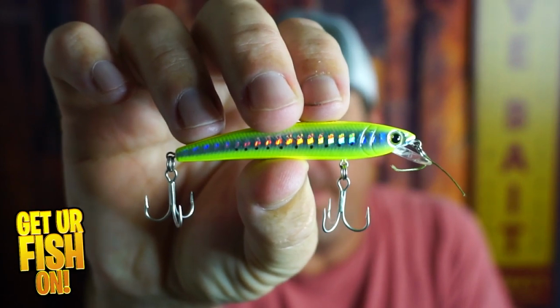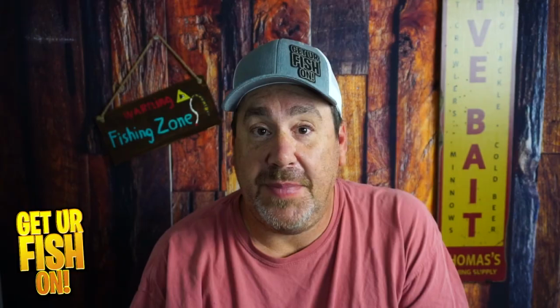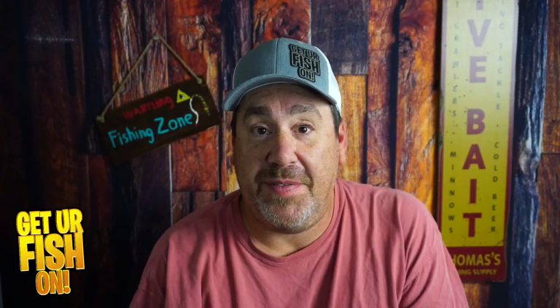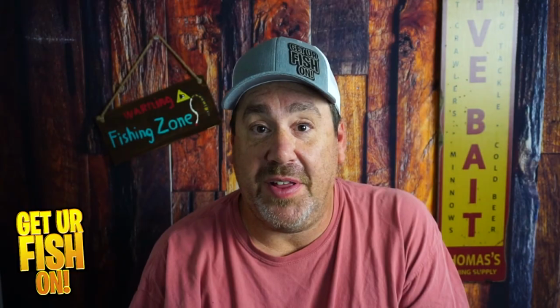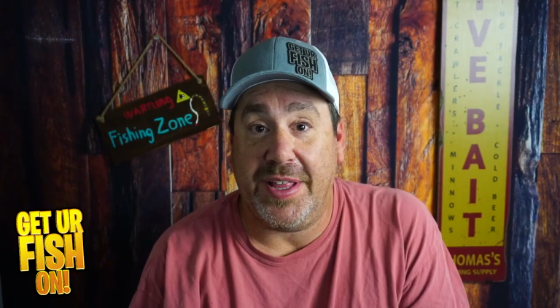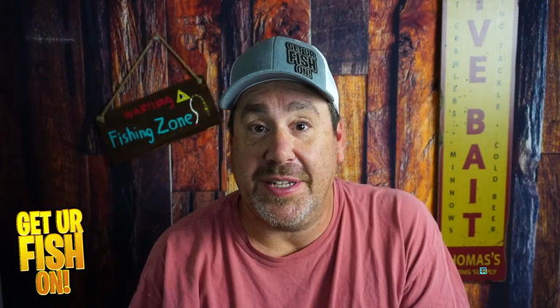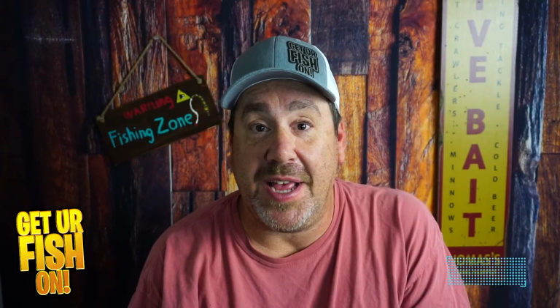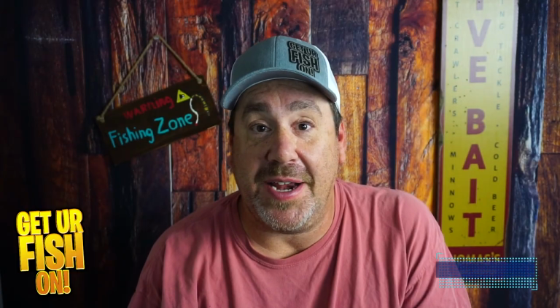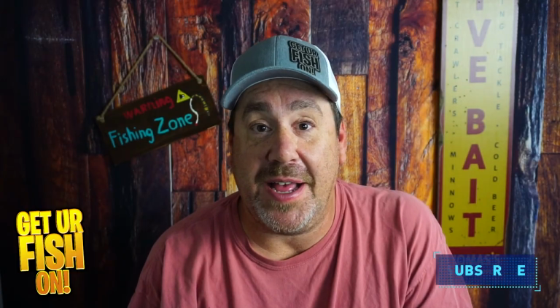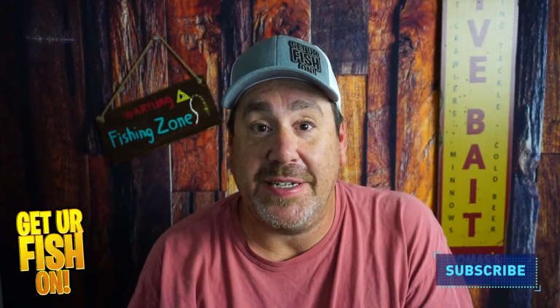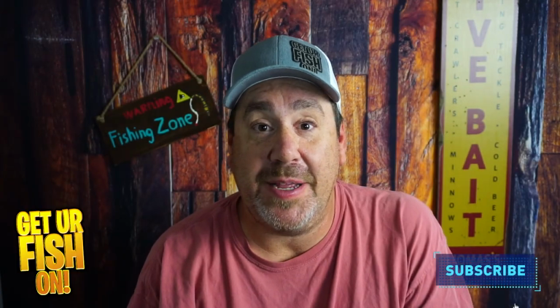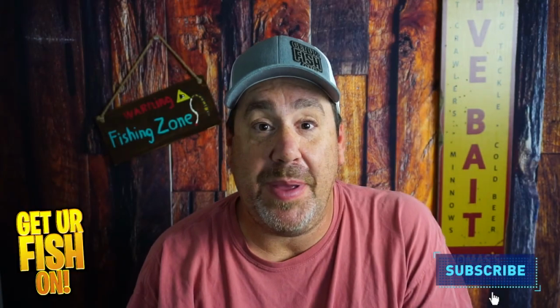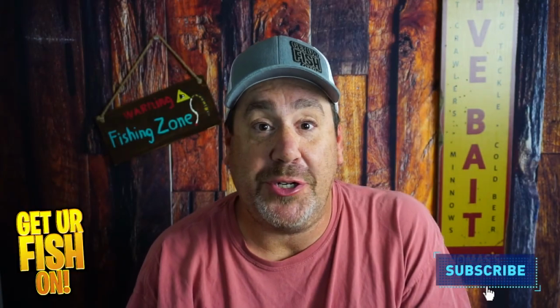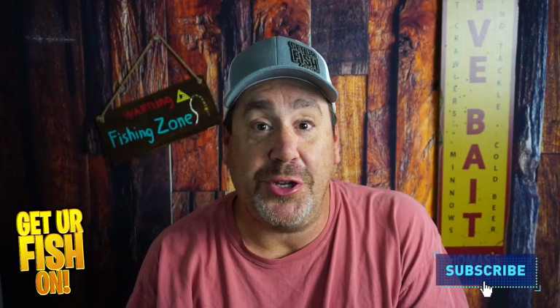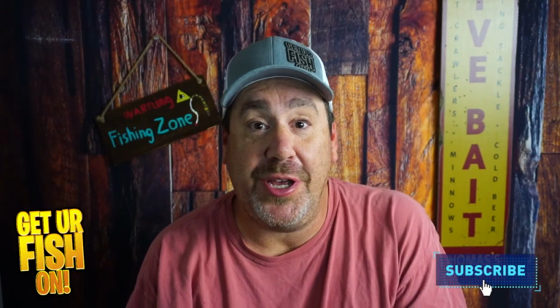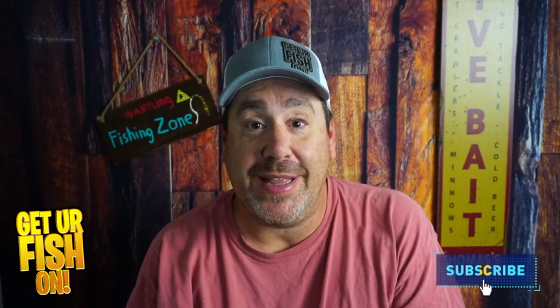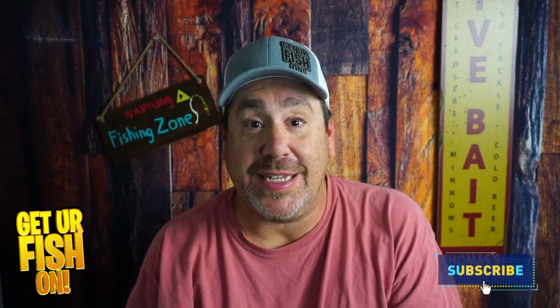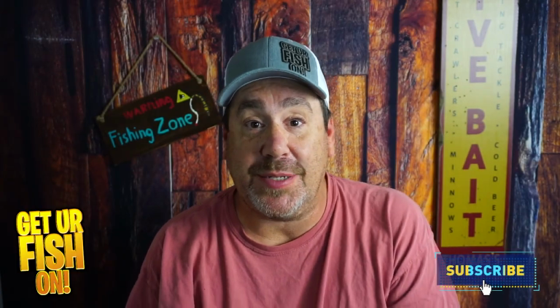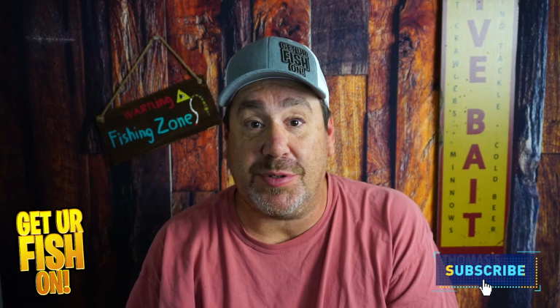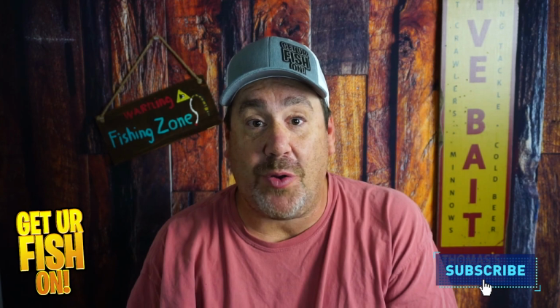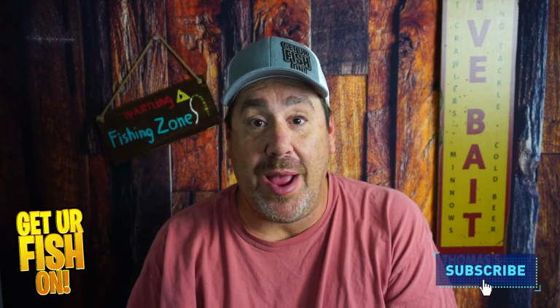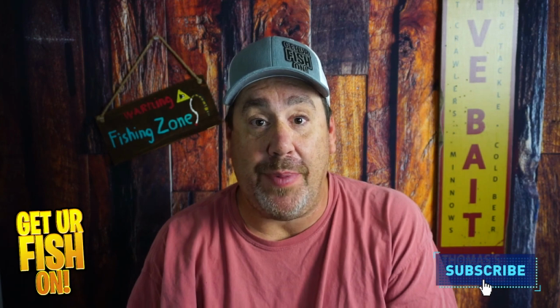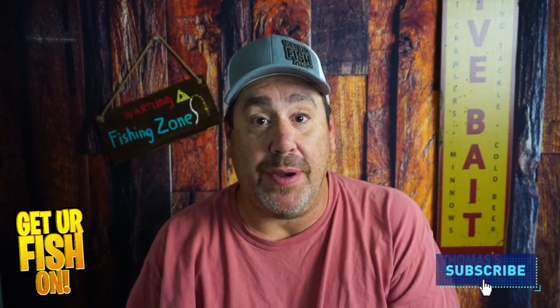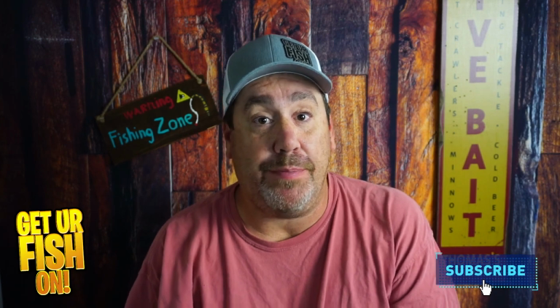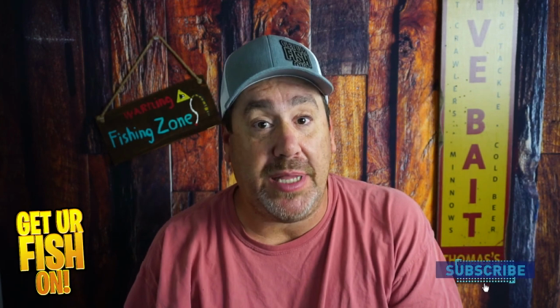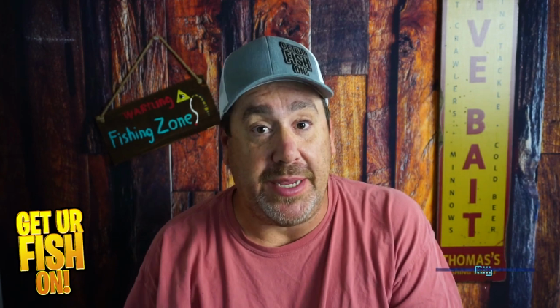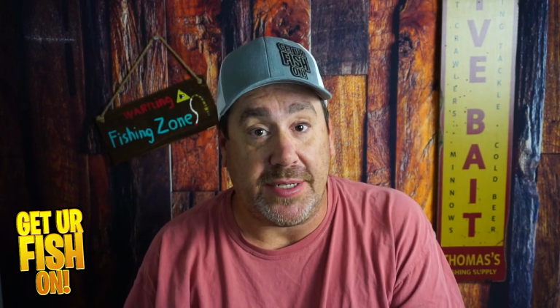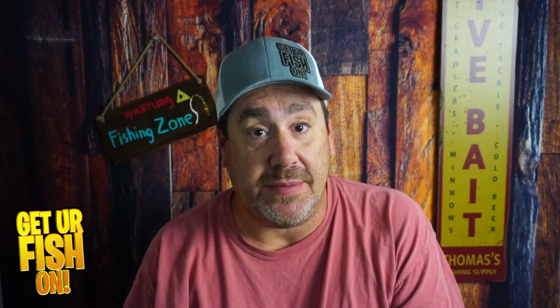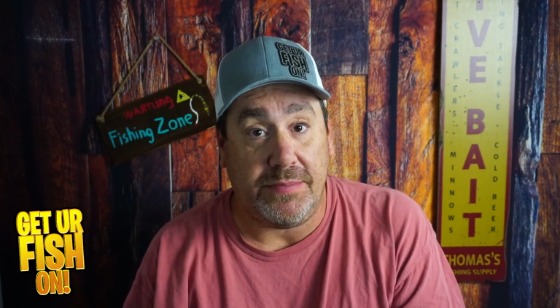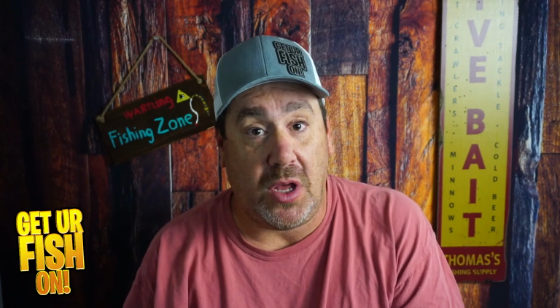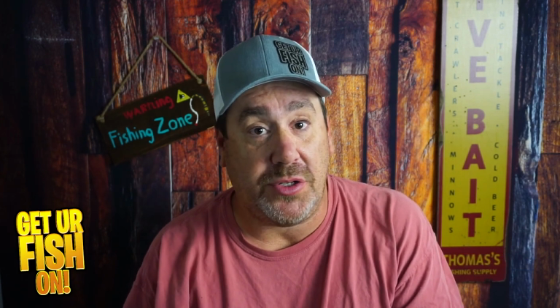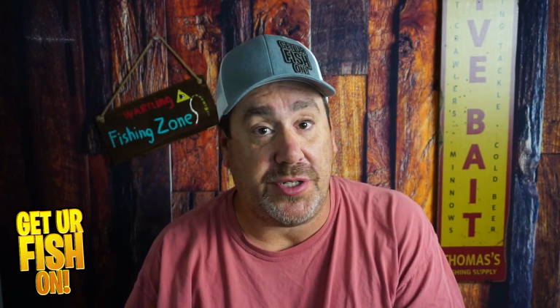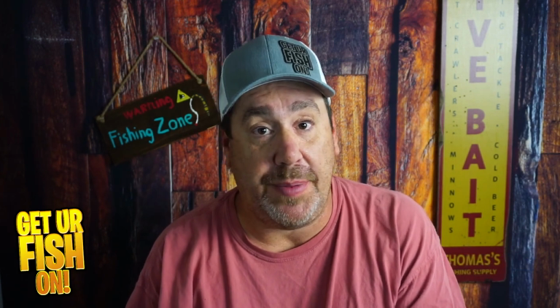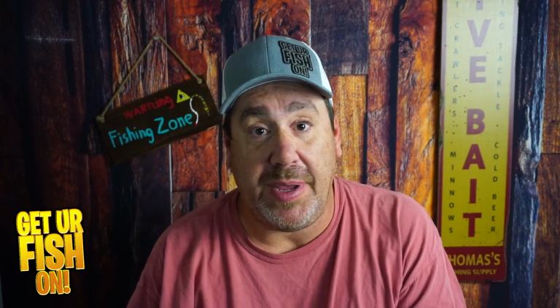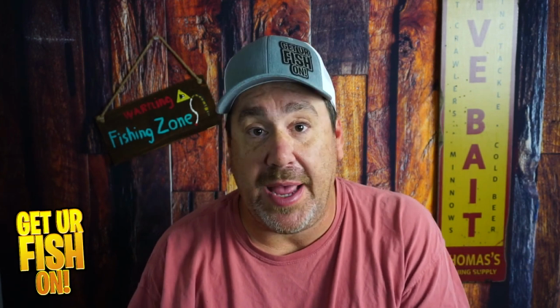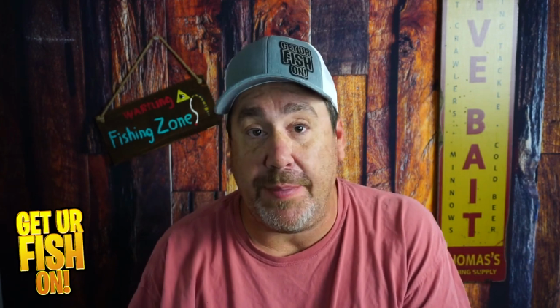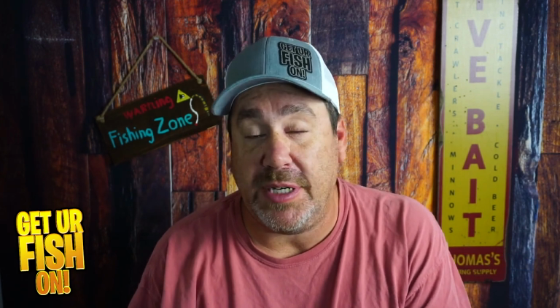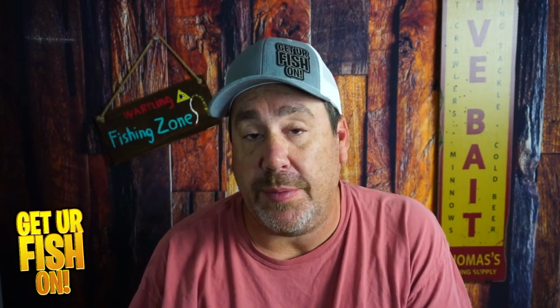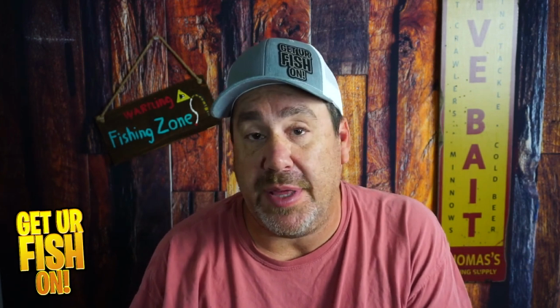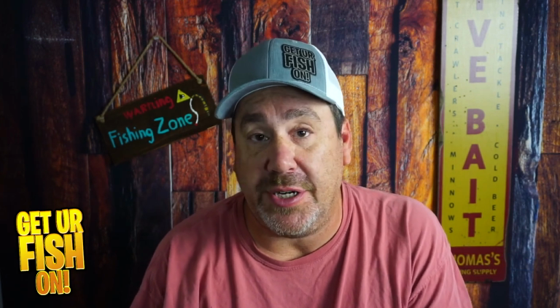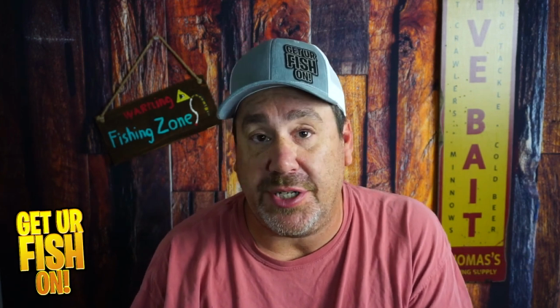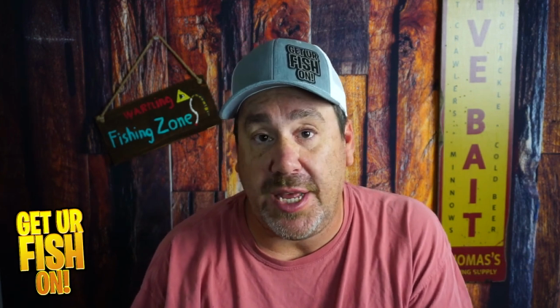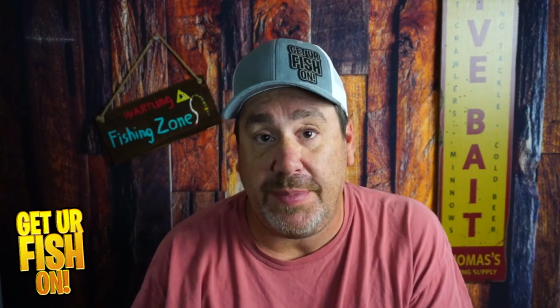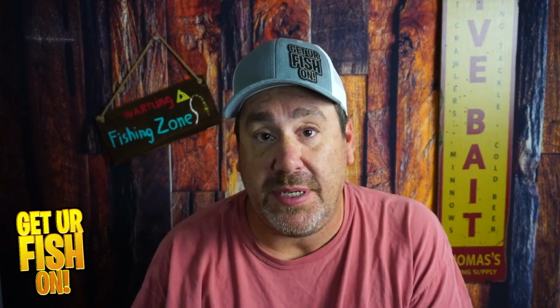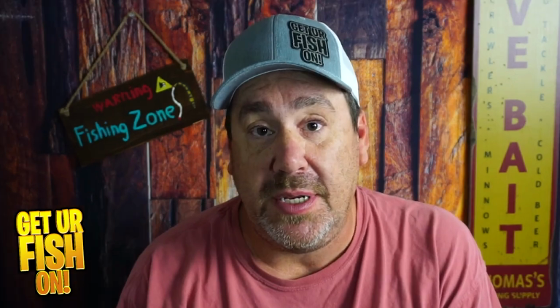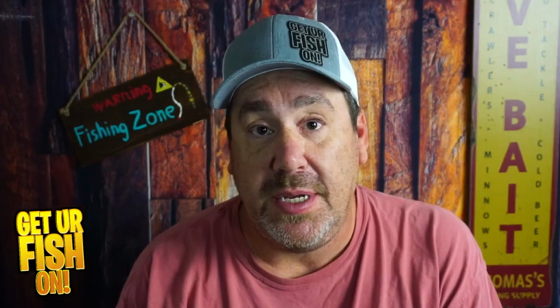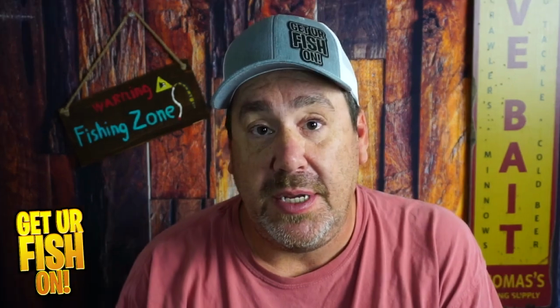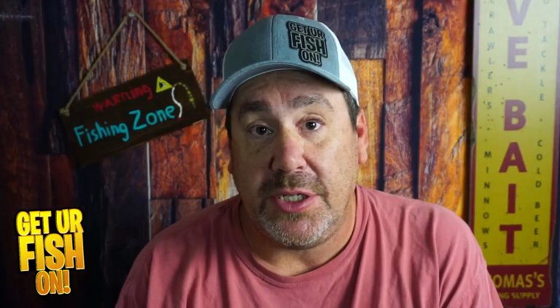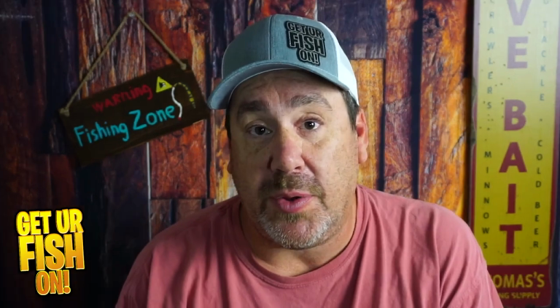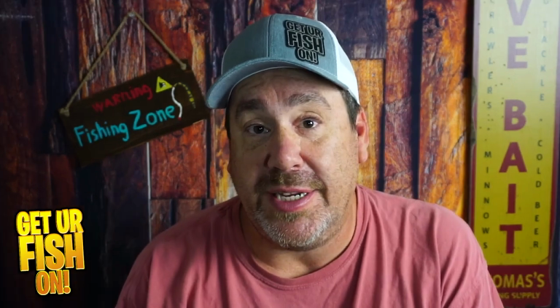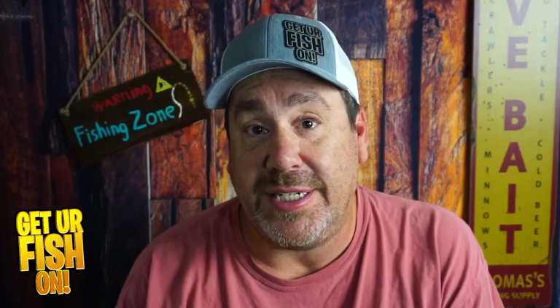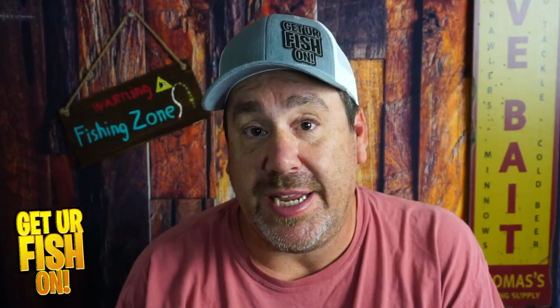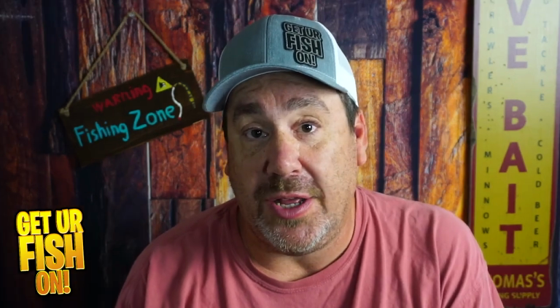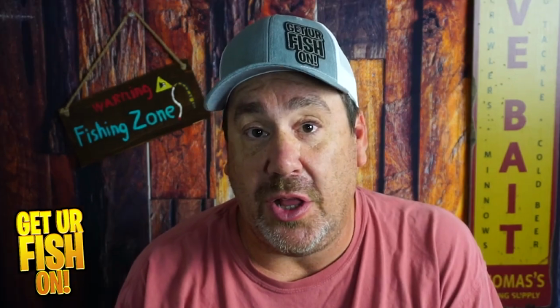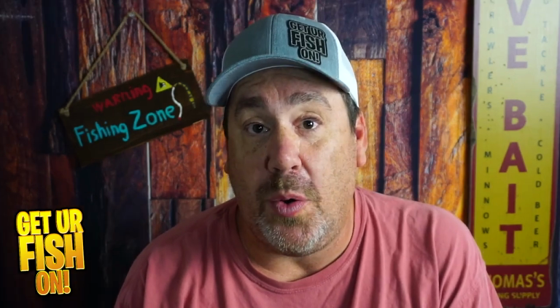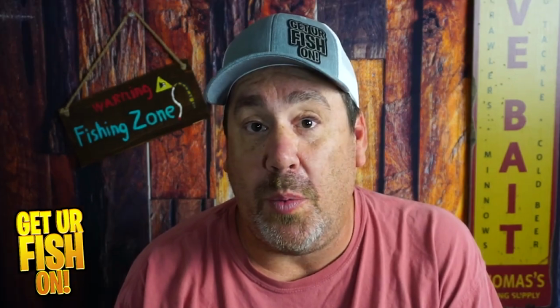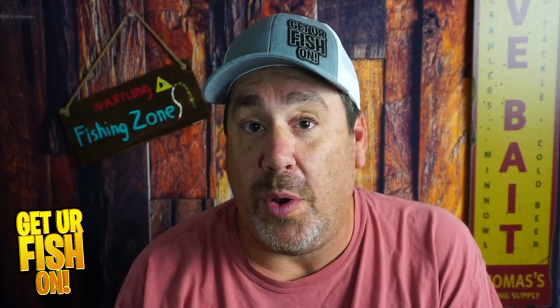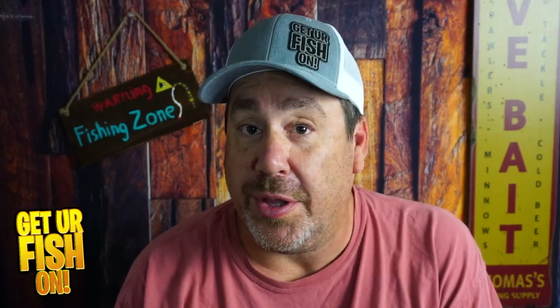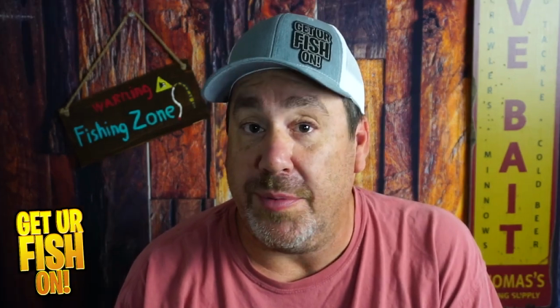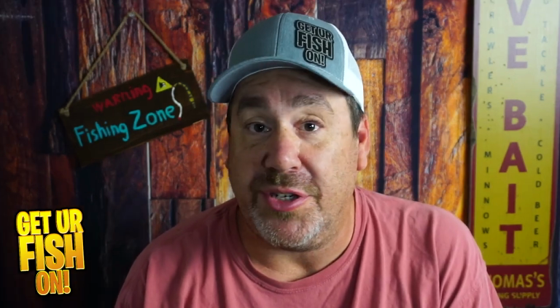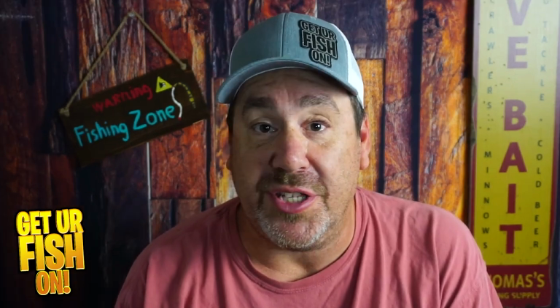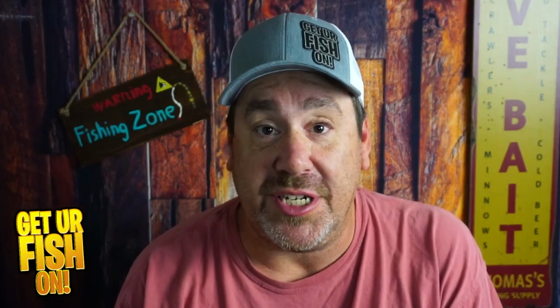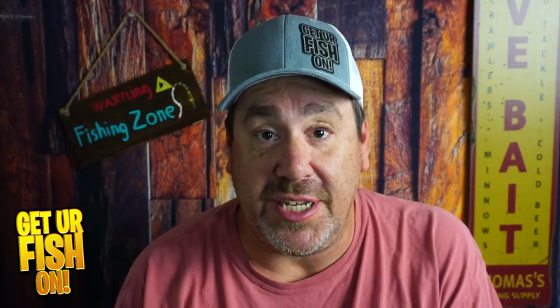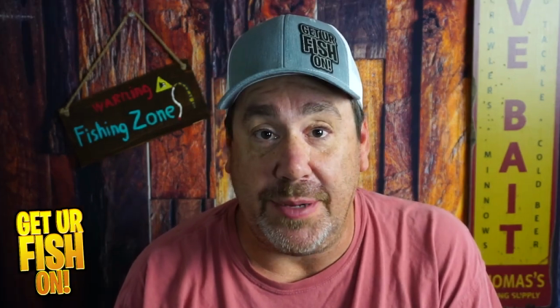If you like this kind of content, make sure you hit that subscribe button, please. Also send me a comment, tell me that you subbed, so I can say hello and welcome to the team.